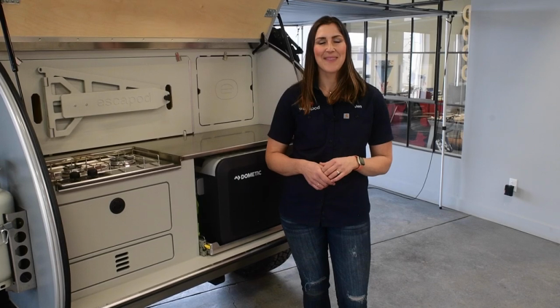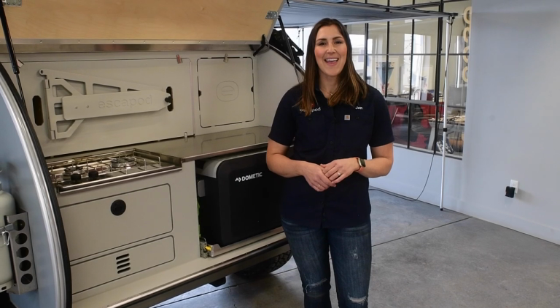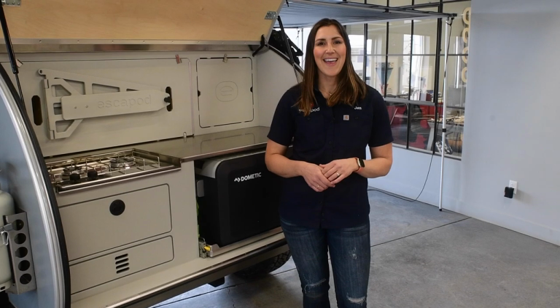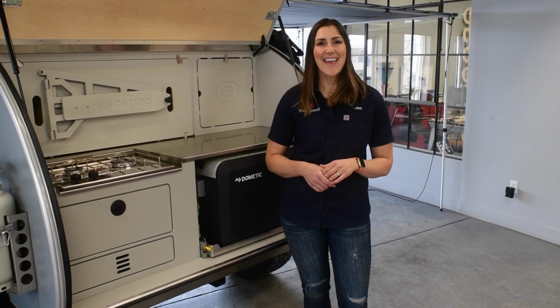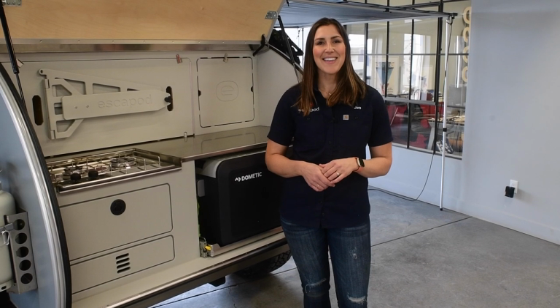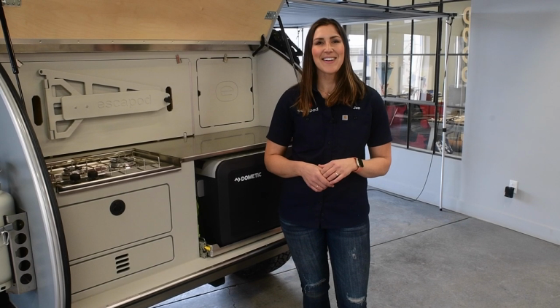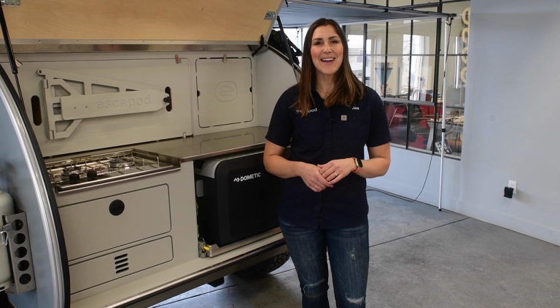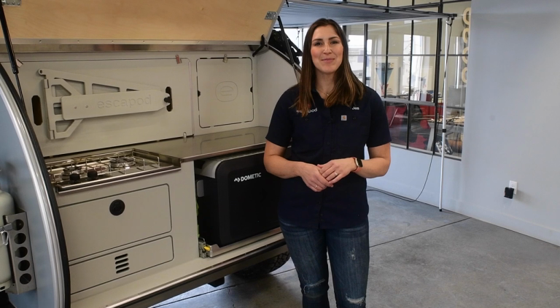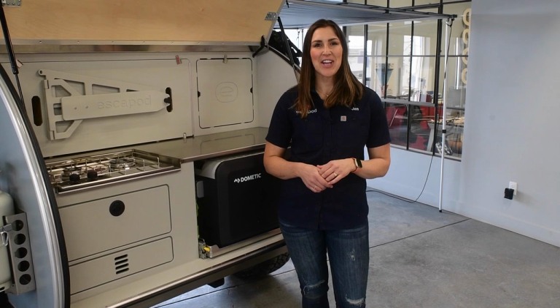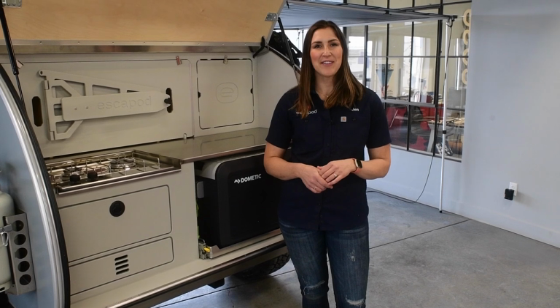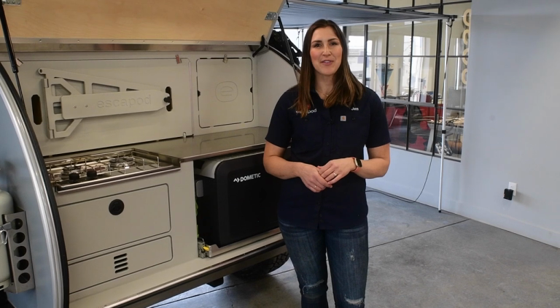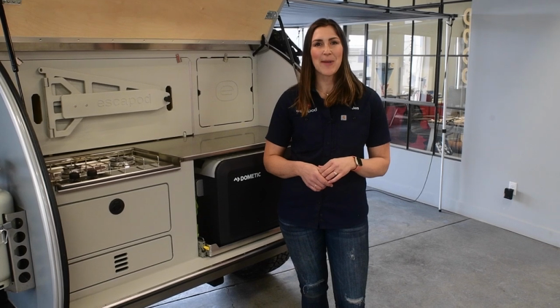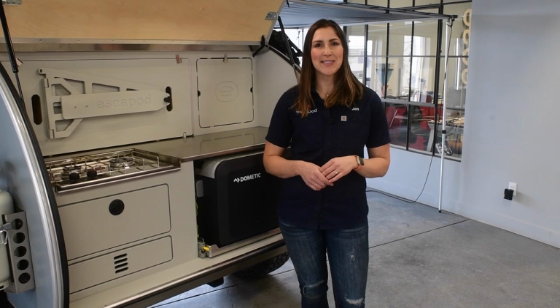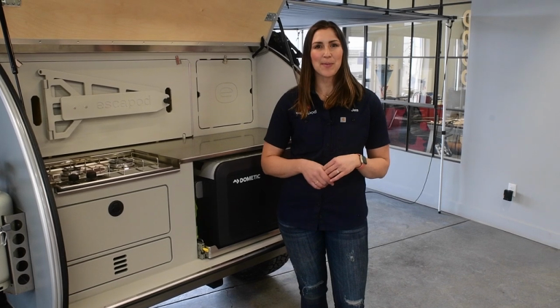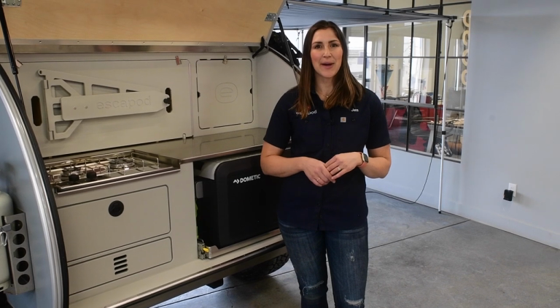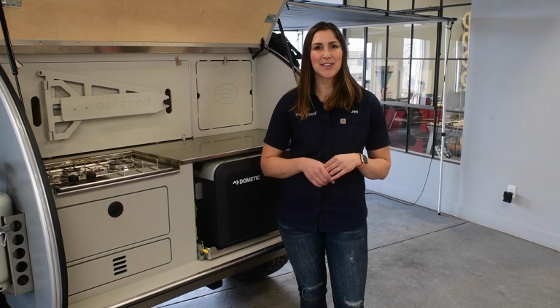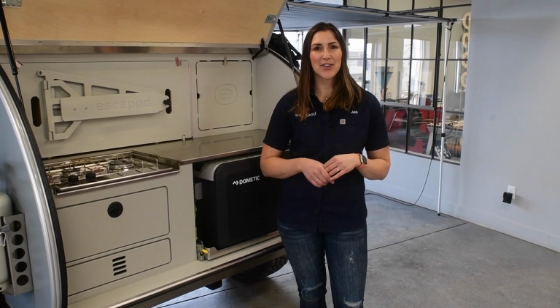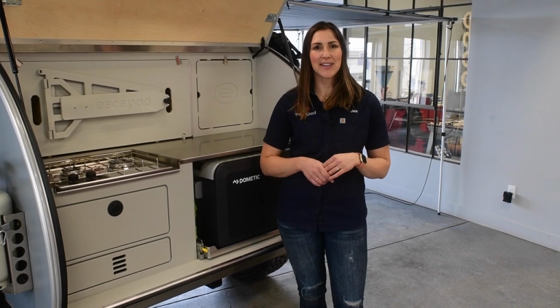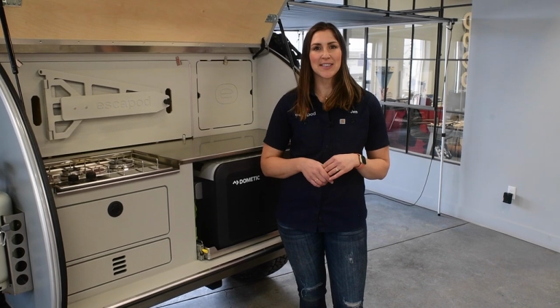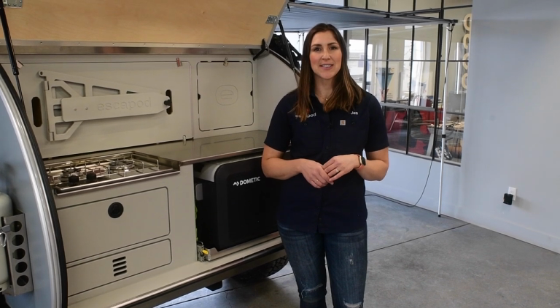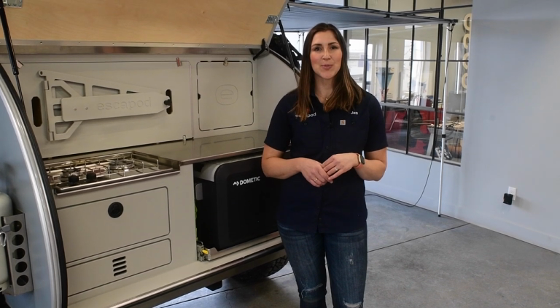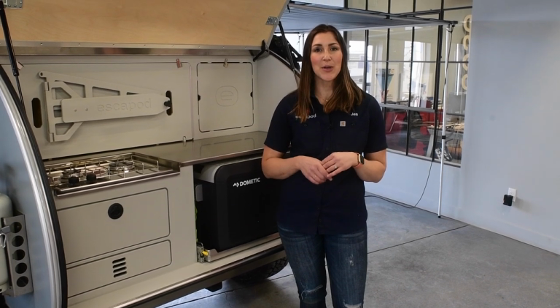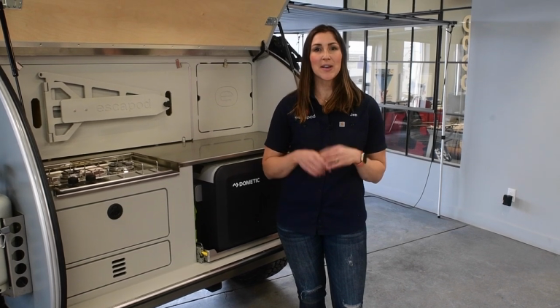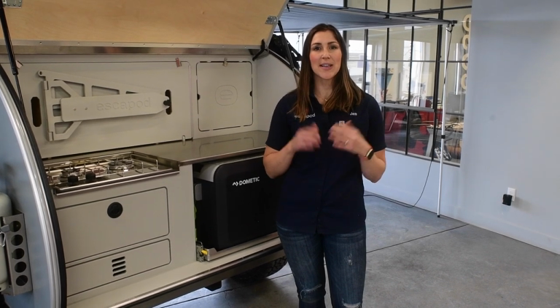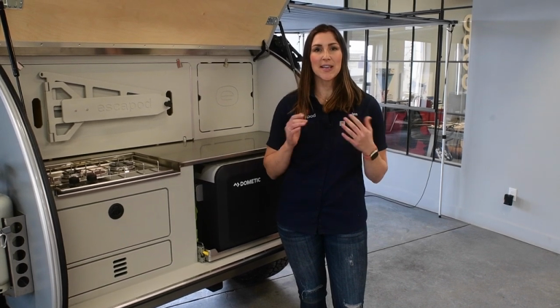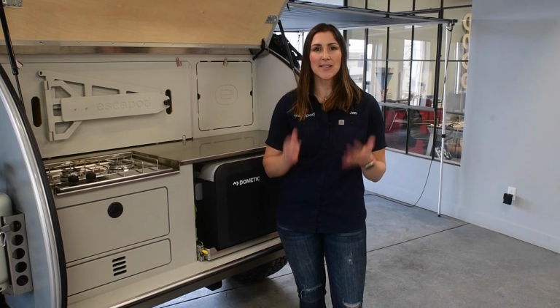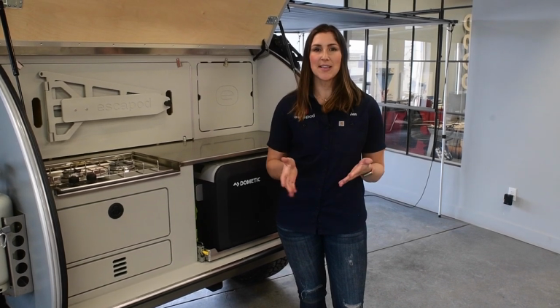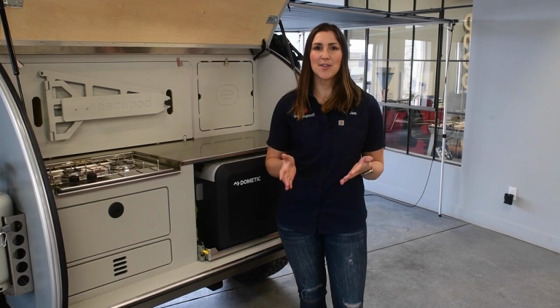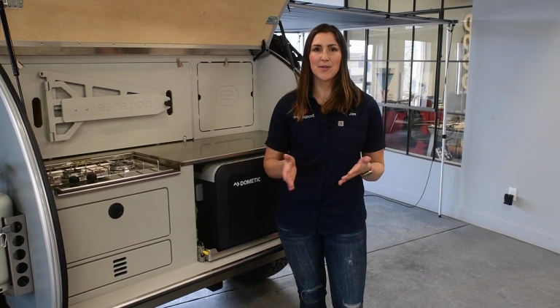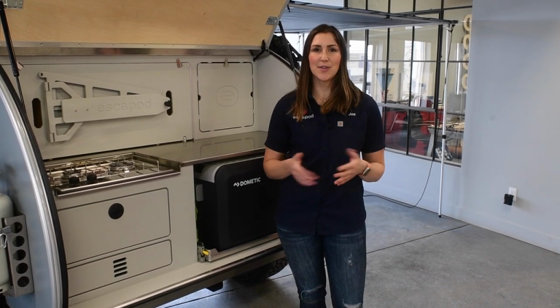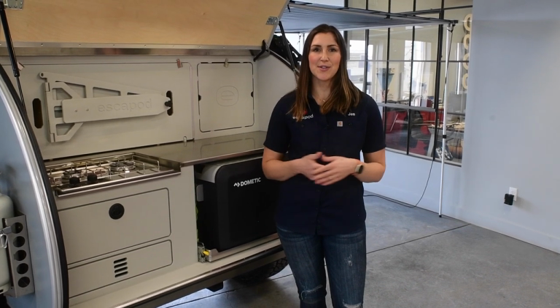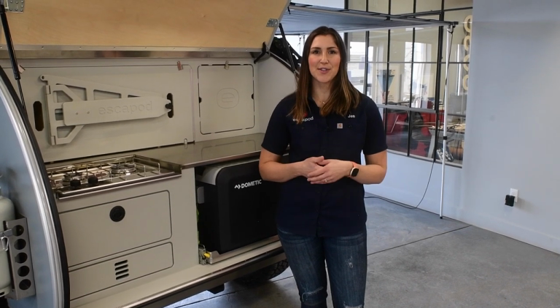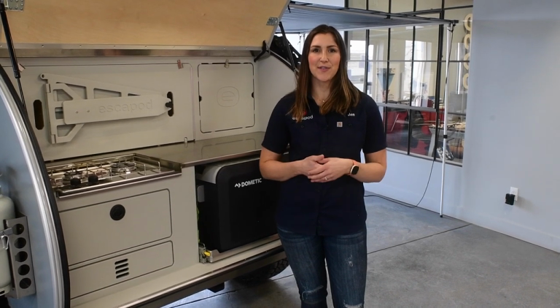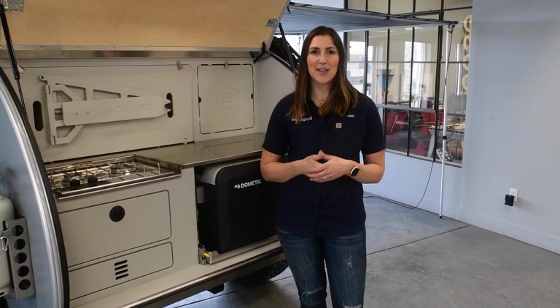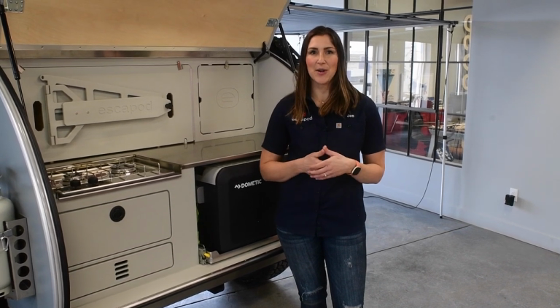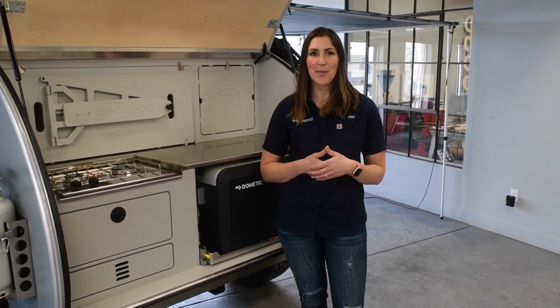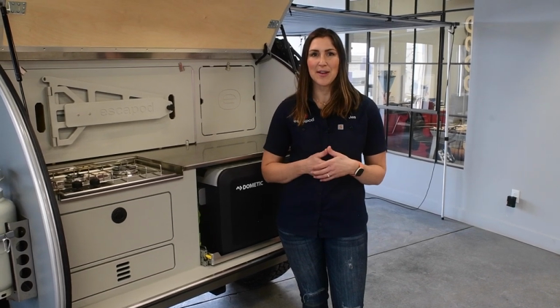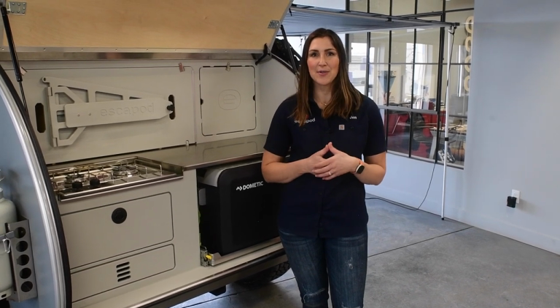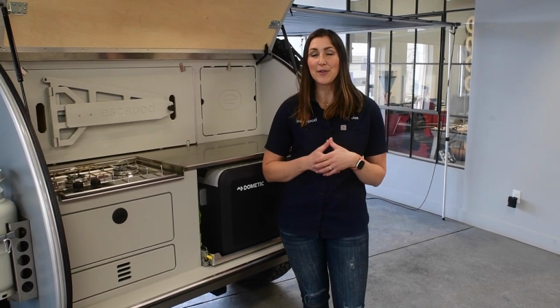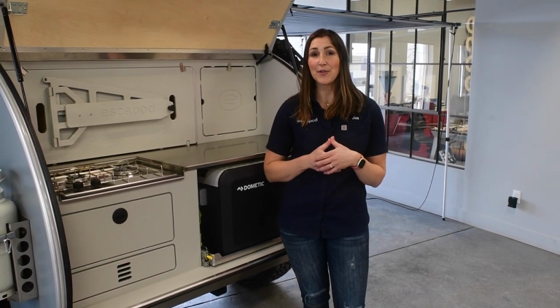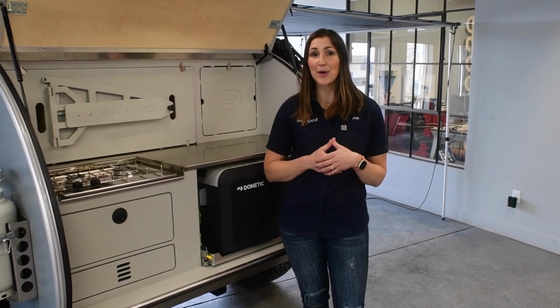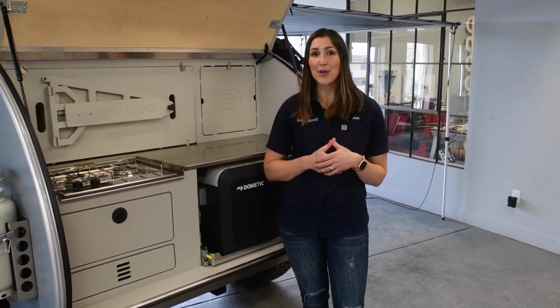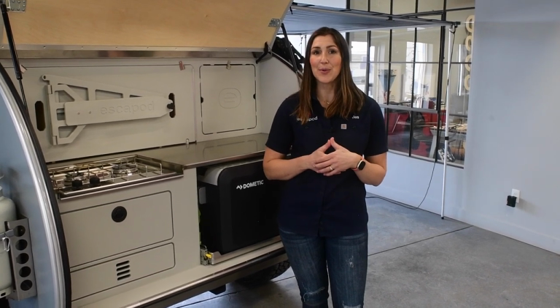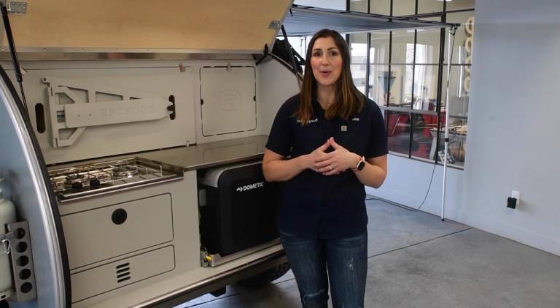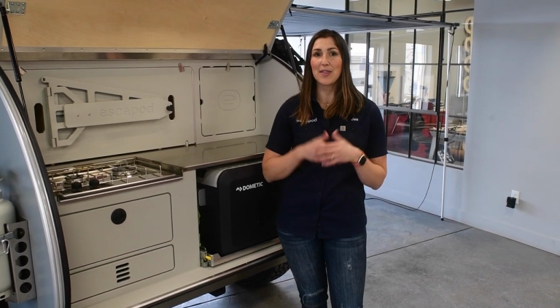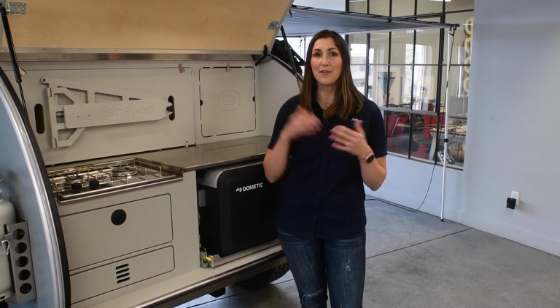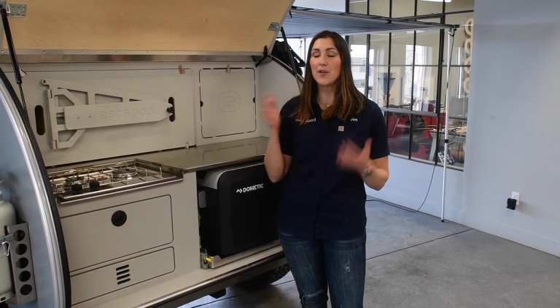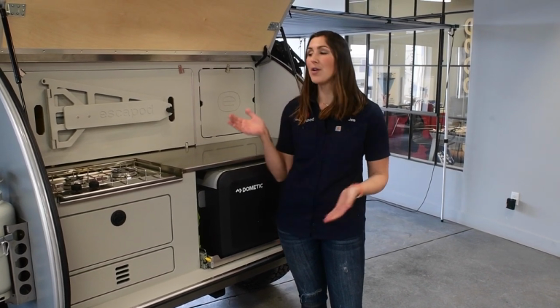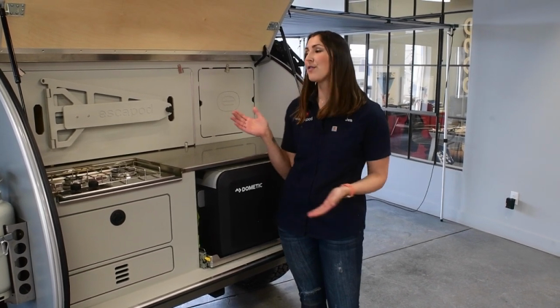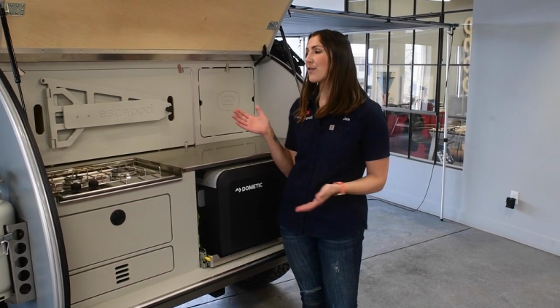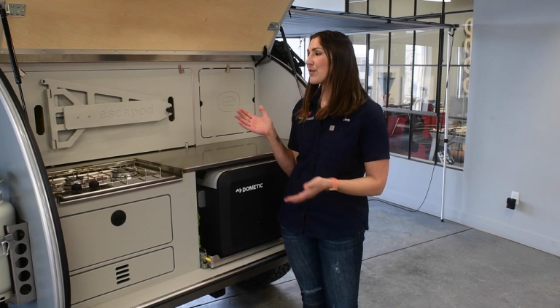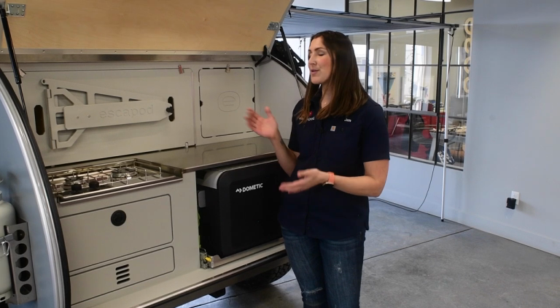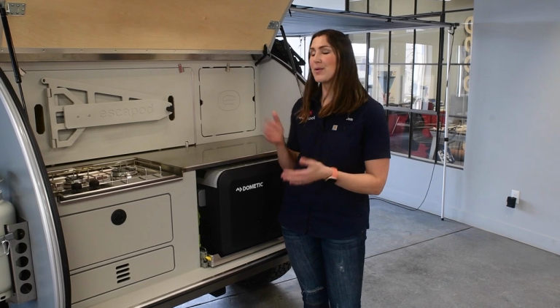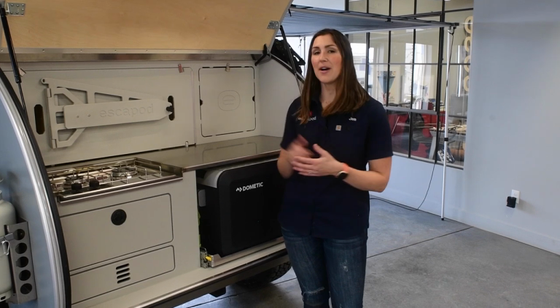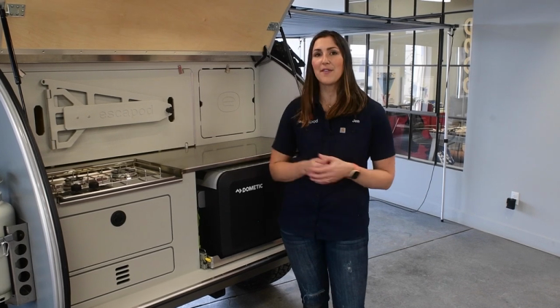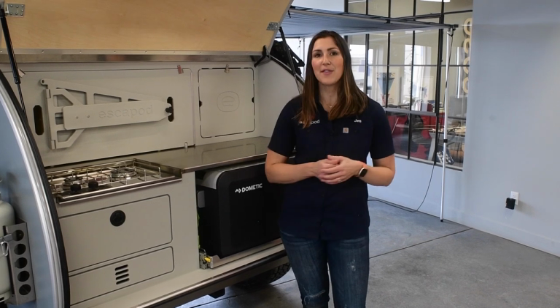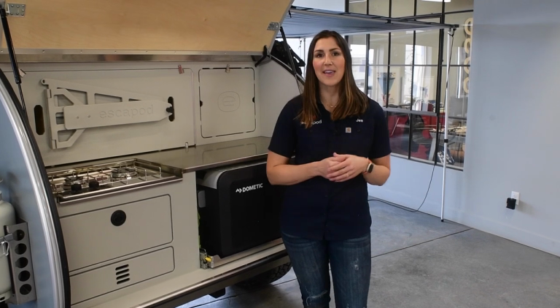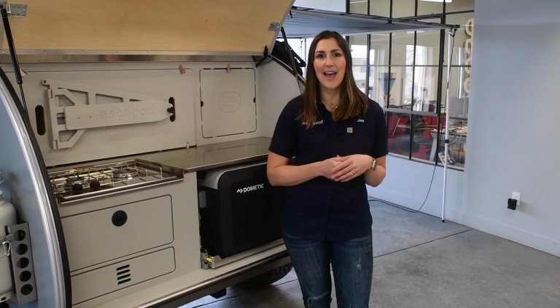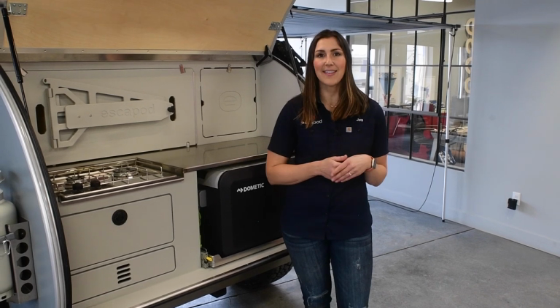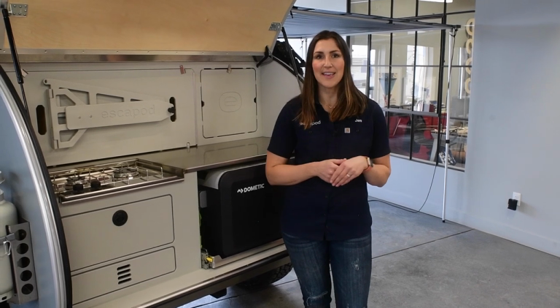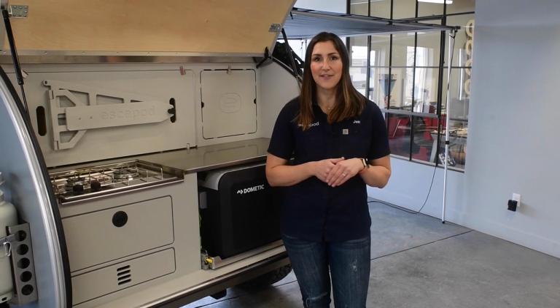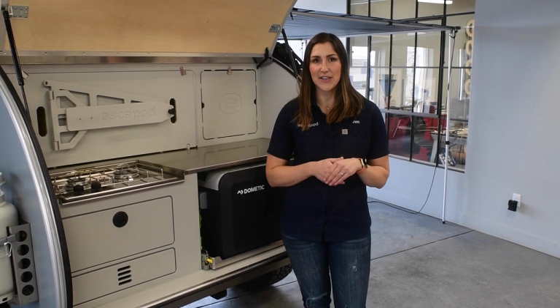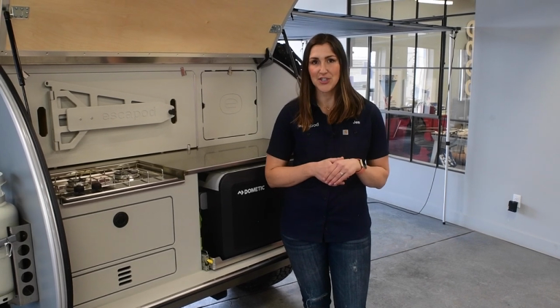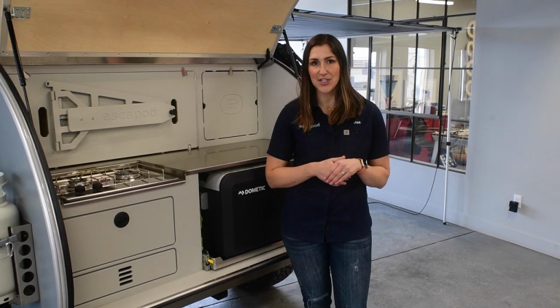Hey there, I'm Jen from Escapod Trailers. We are going to continue the user video manual for you with a full overview of the galley features.